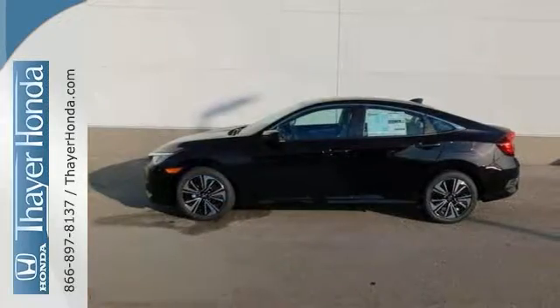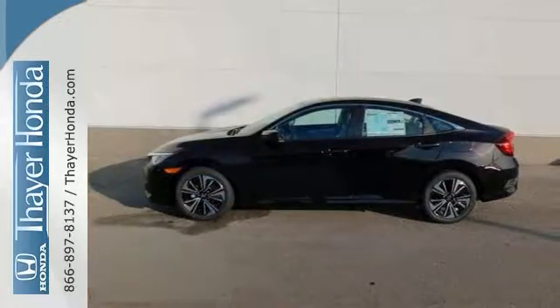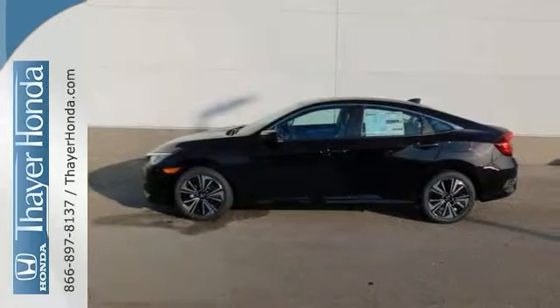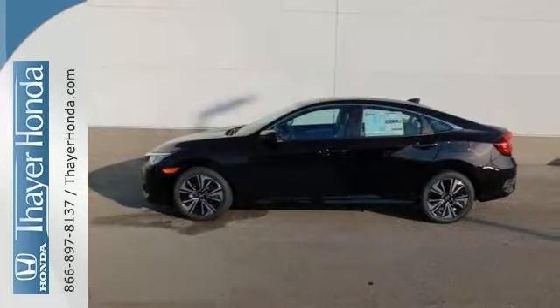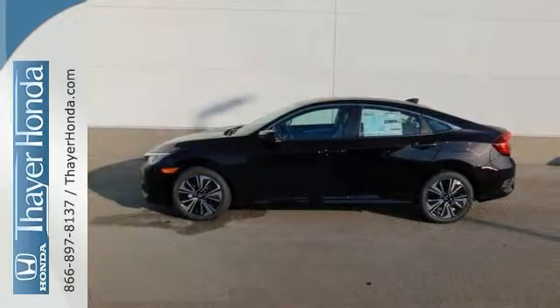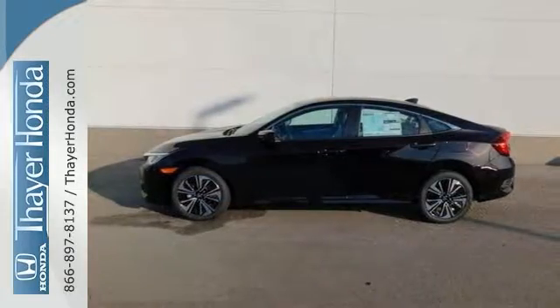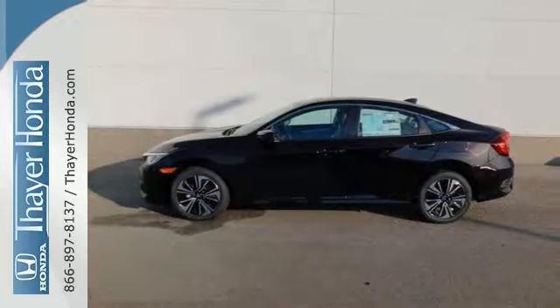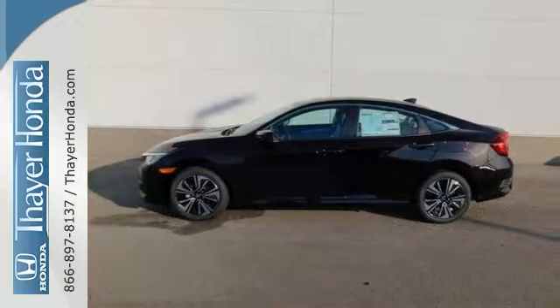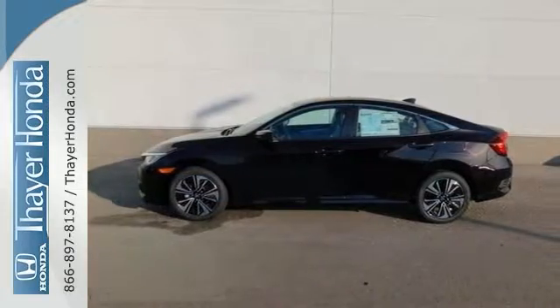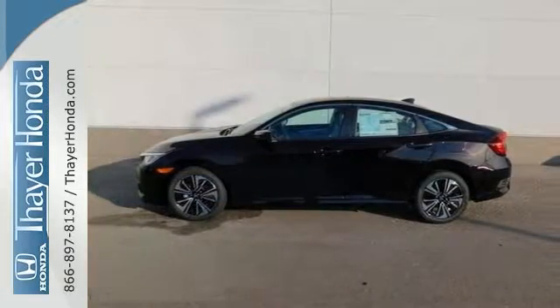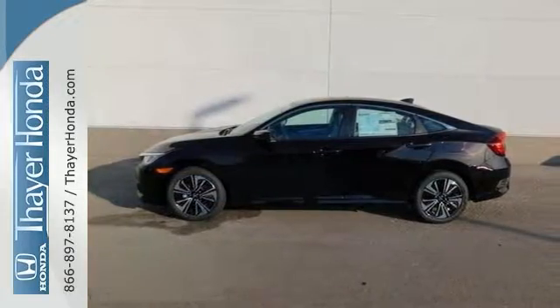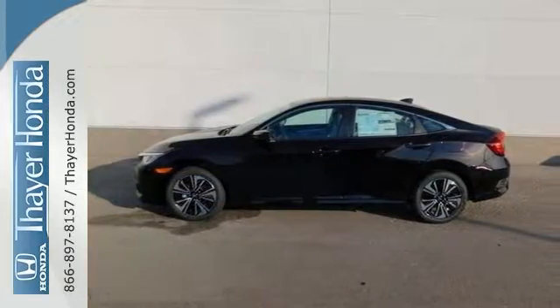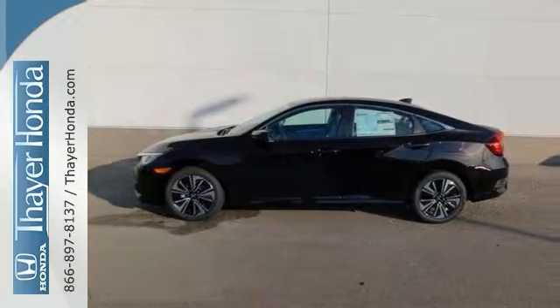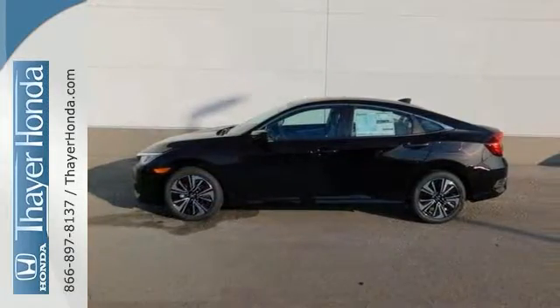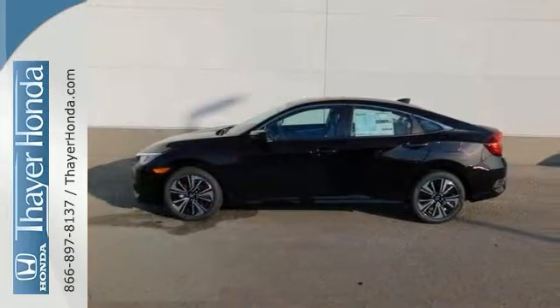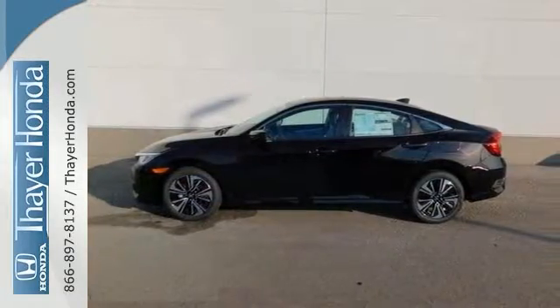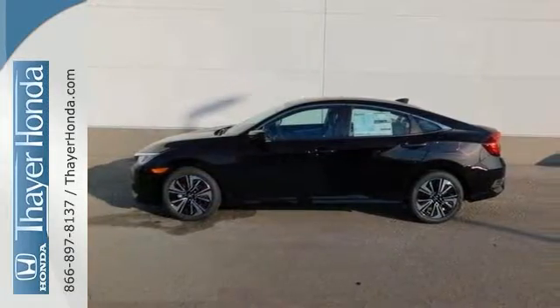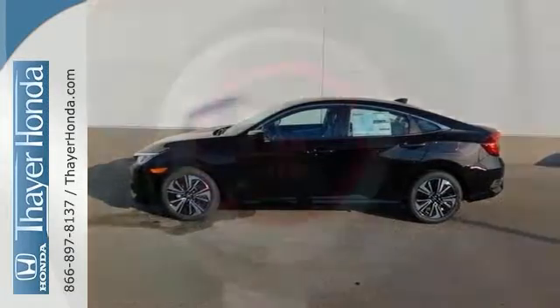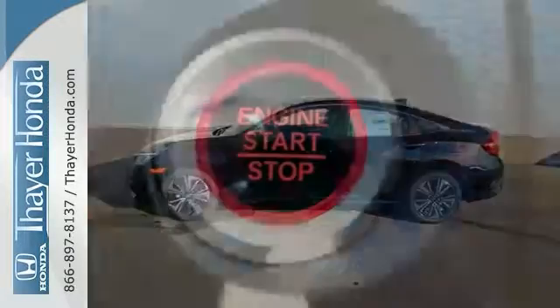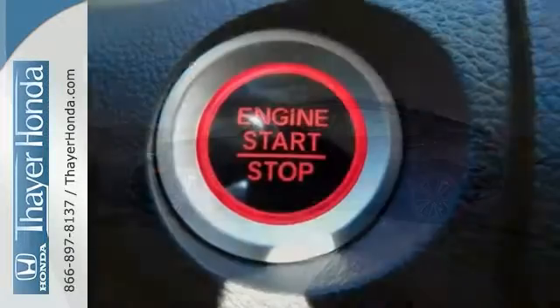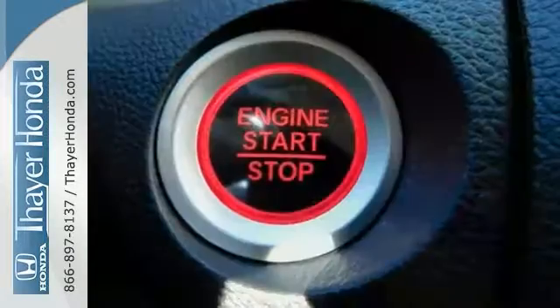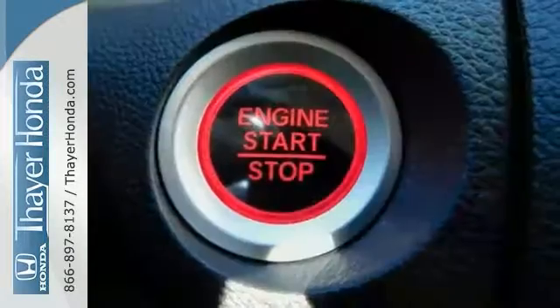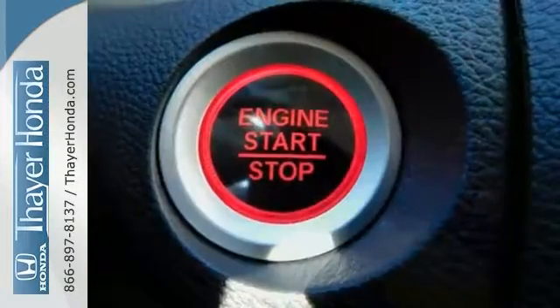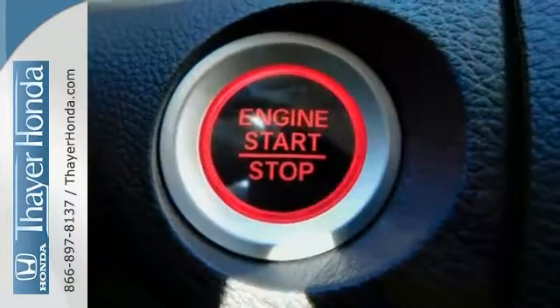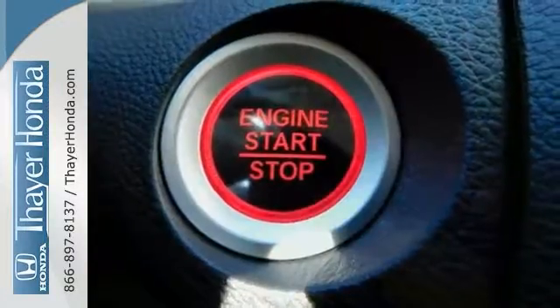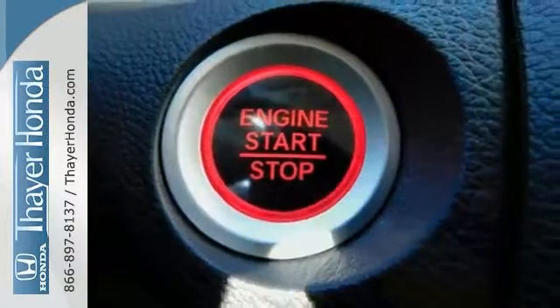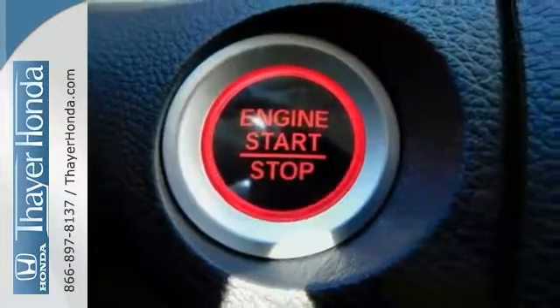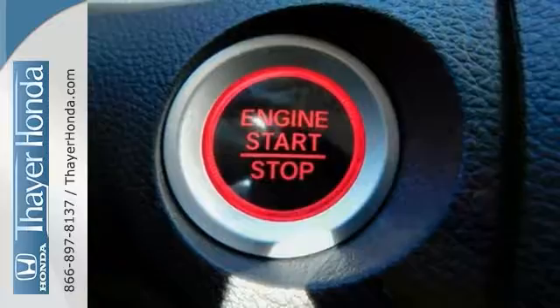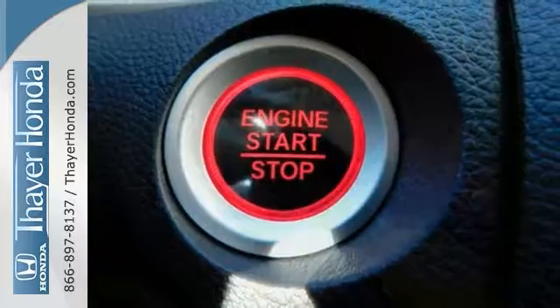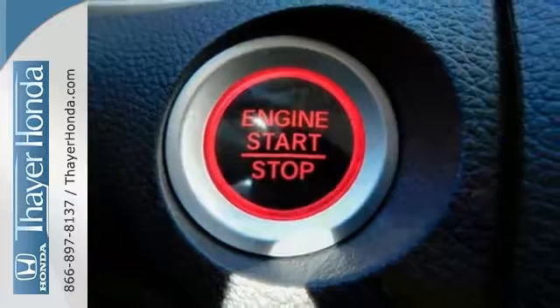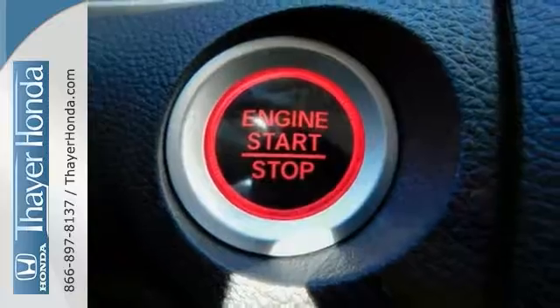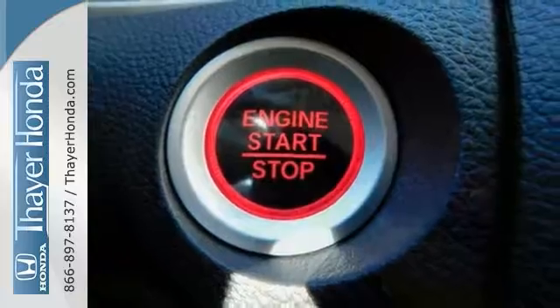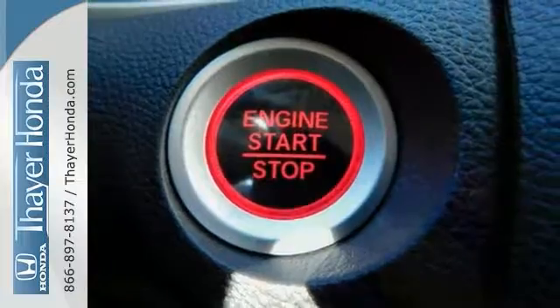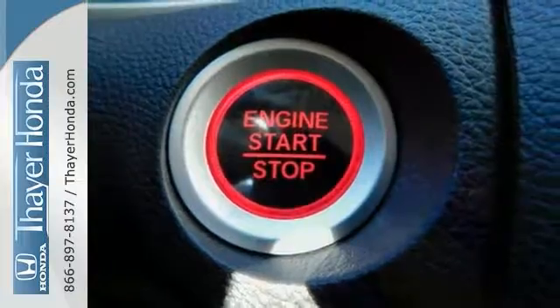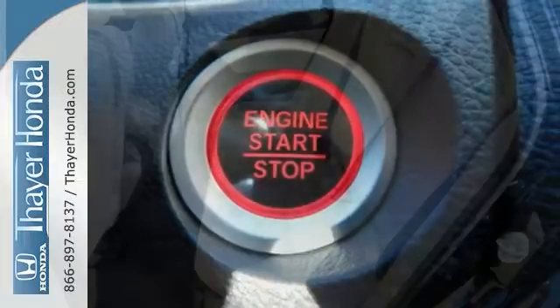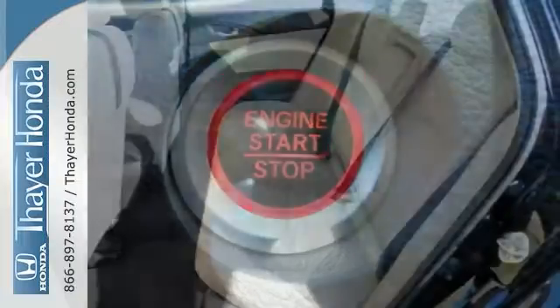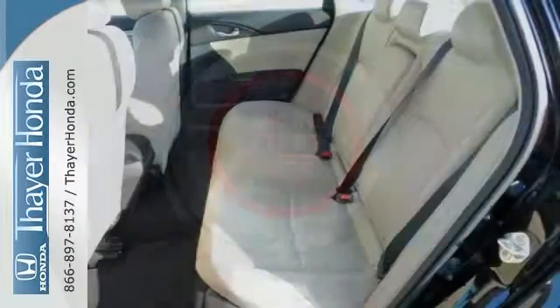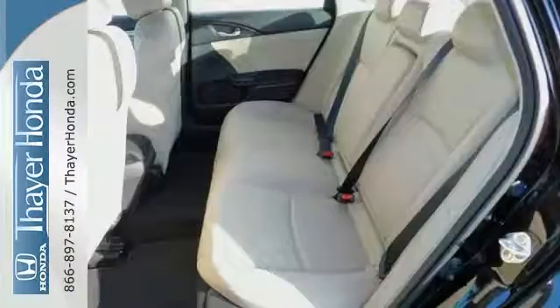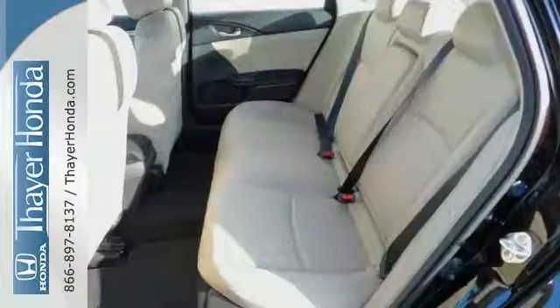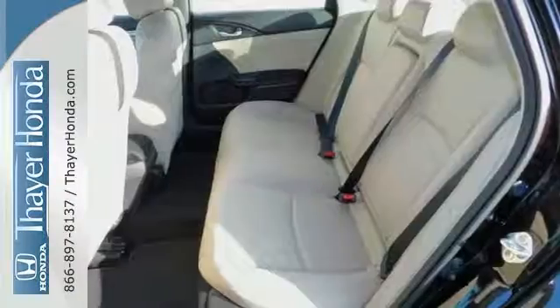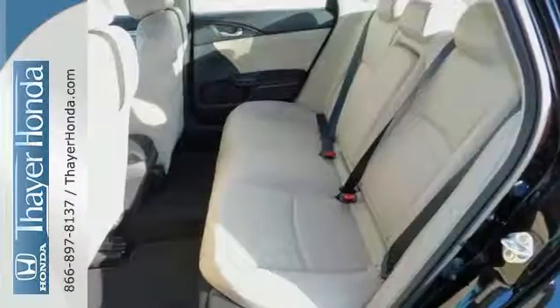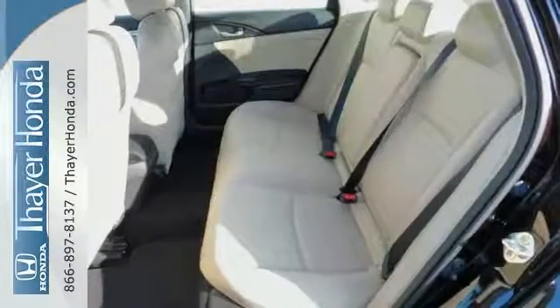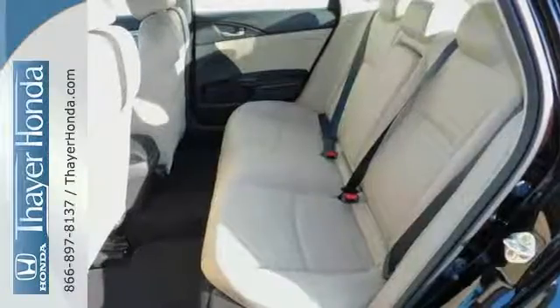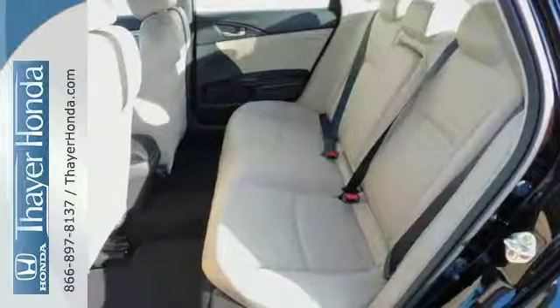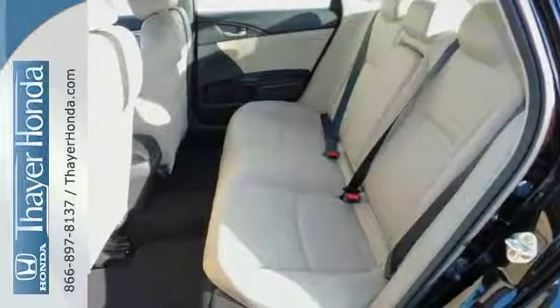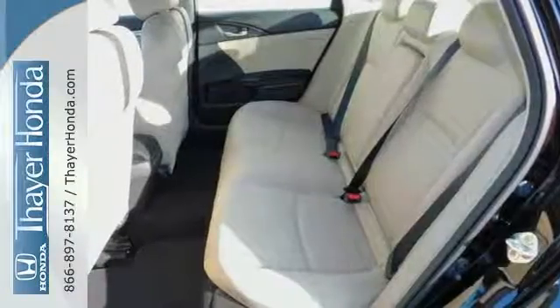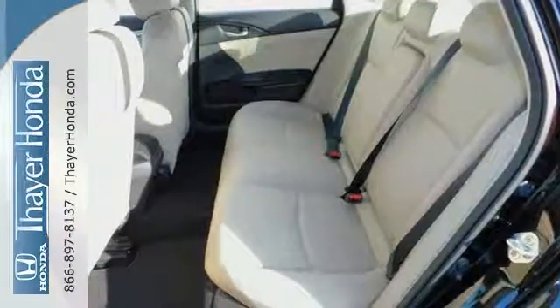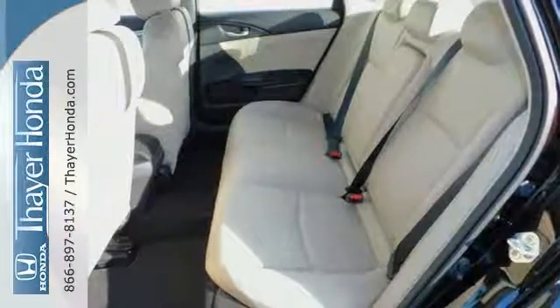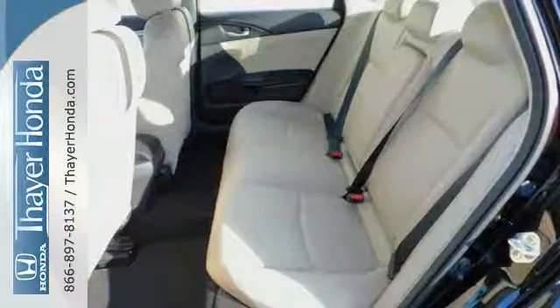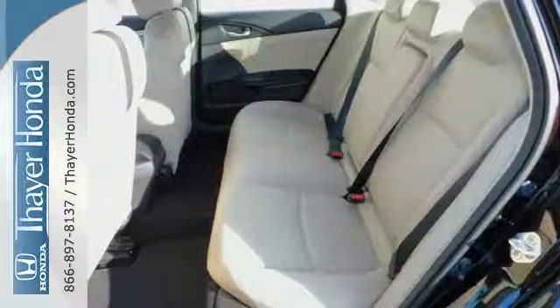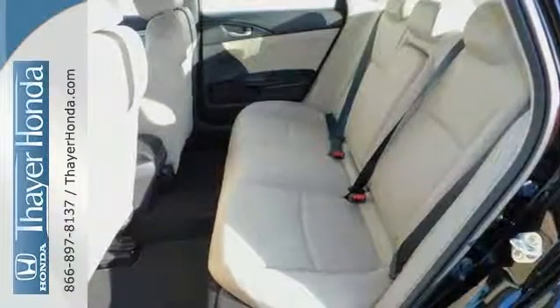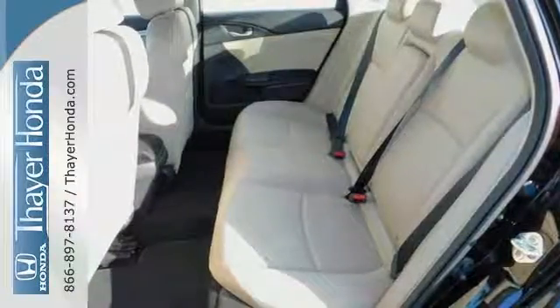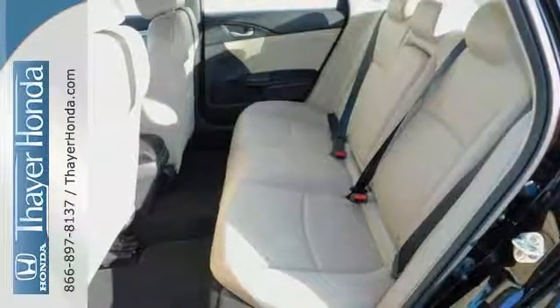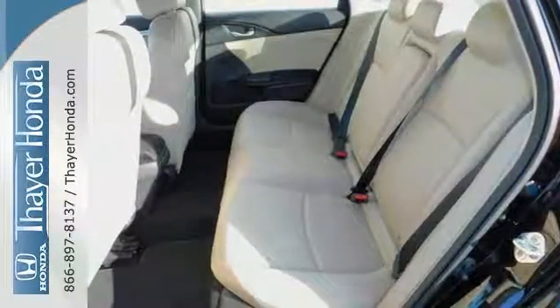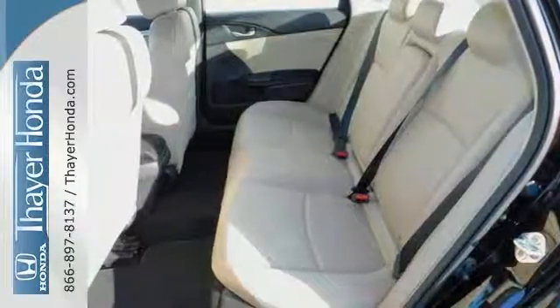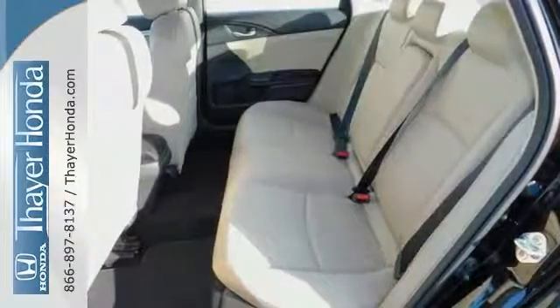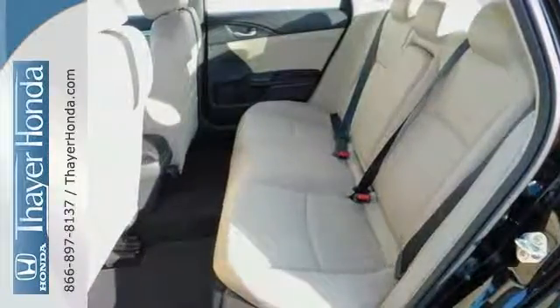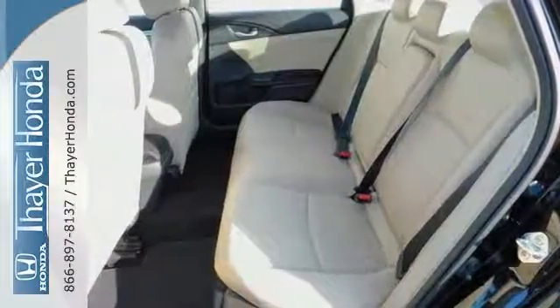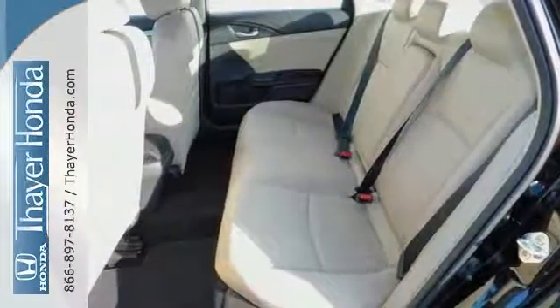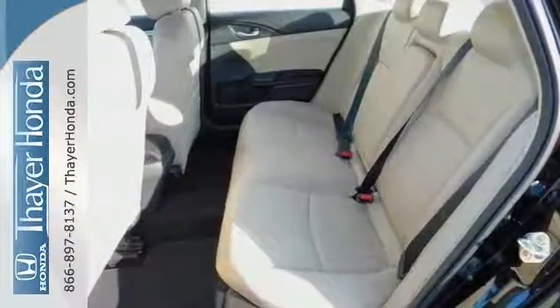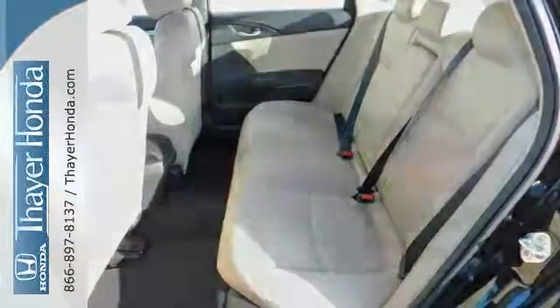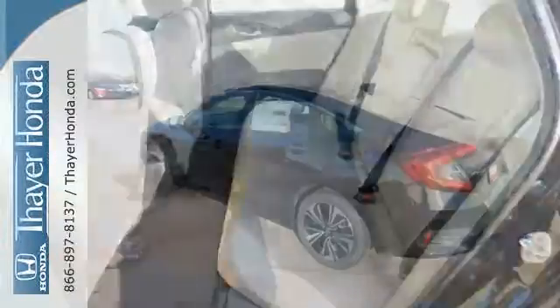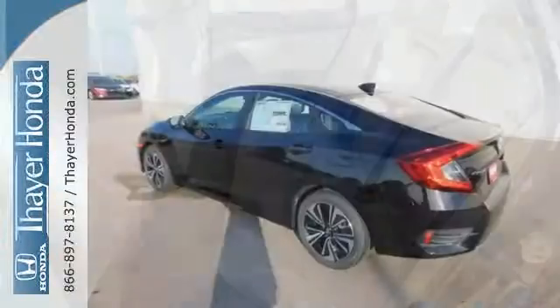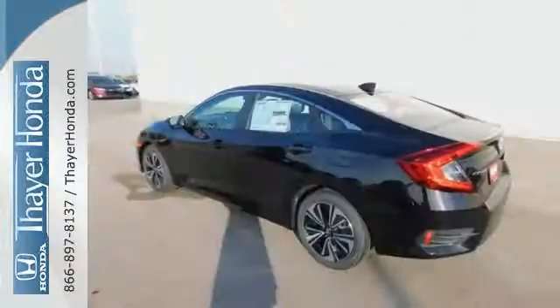It's nicely equipped with a push-button start, moonroof, heated seats, and multifunction steering wheel. Come on out and see it today.